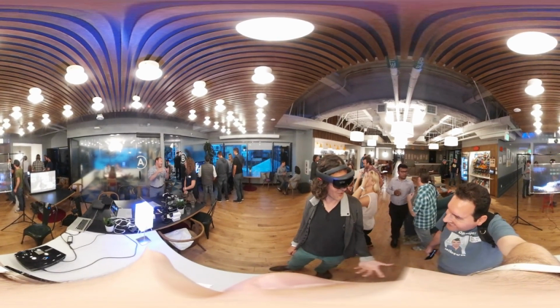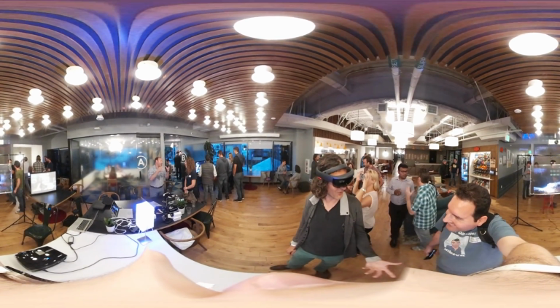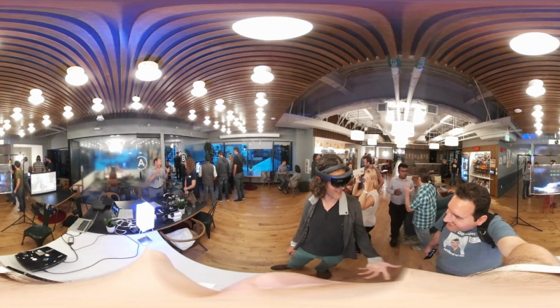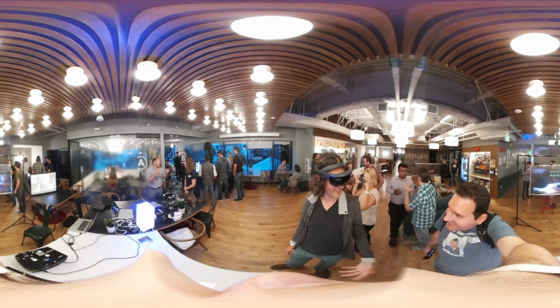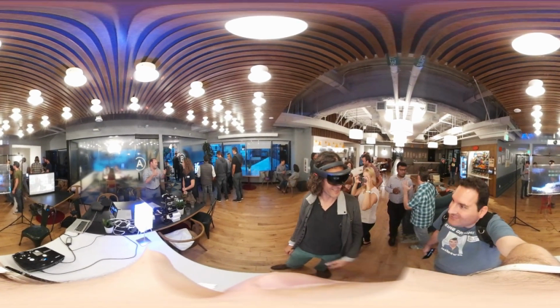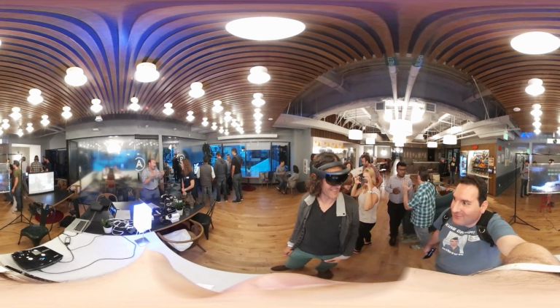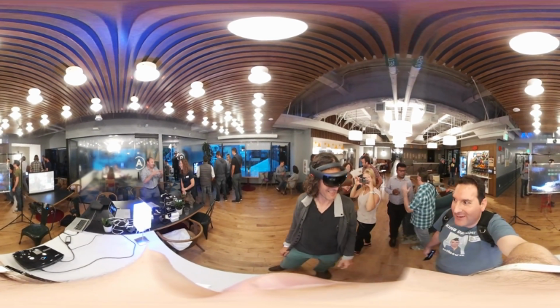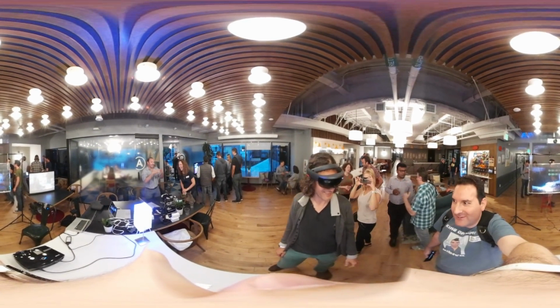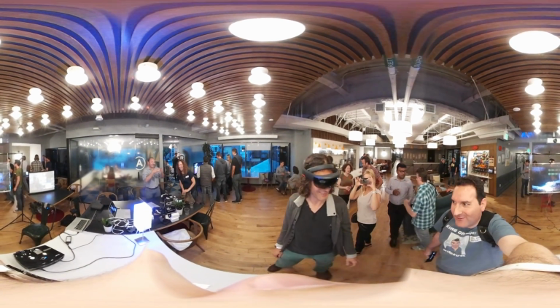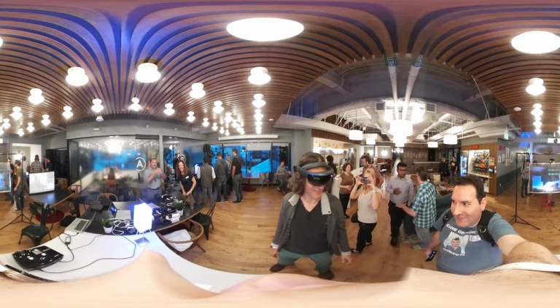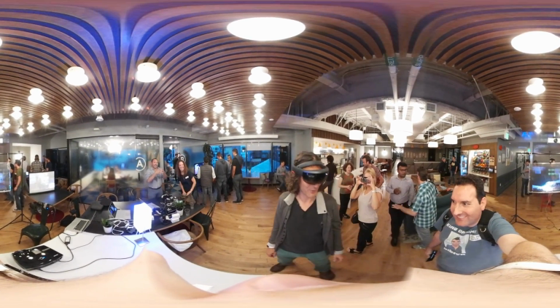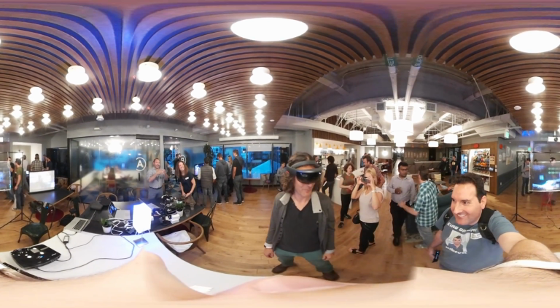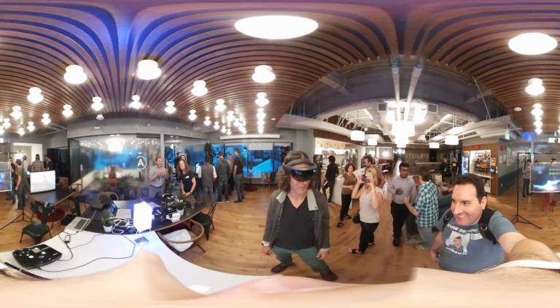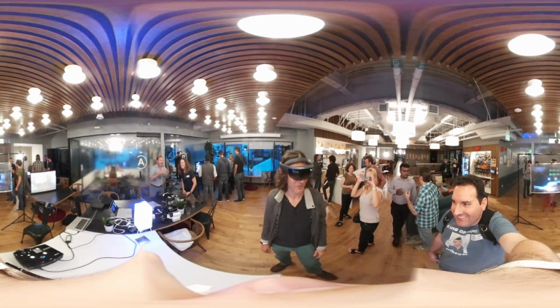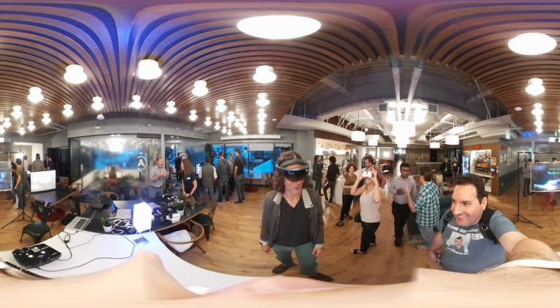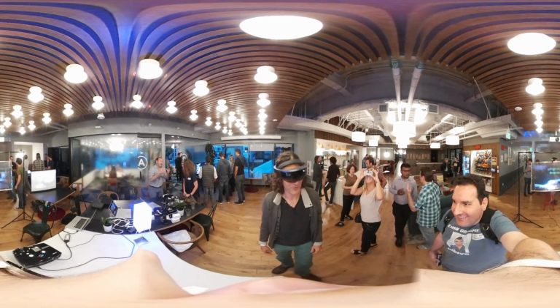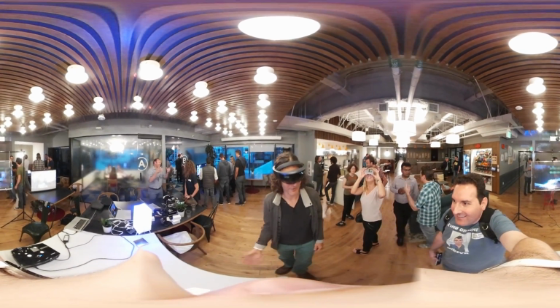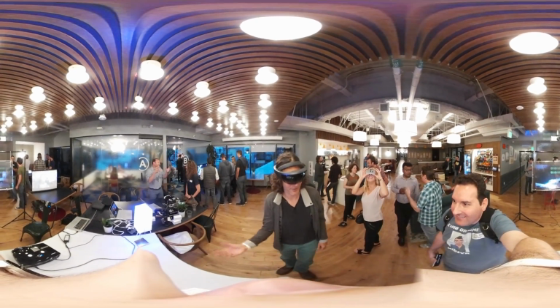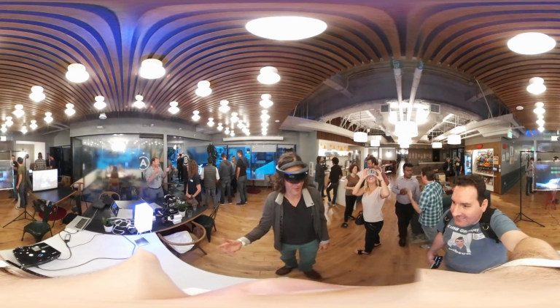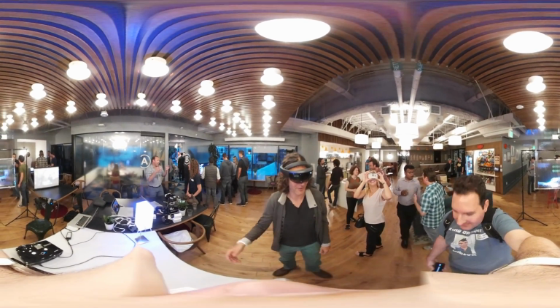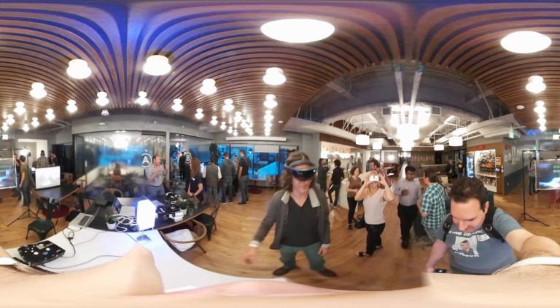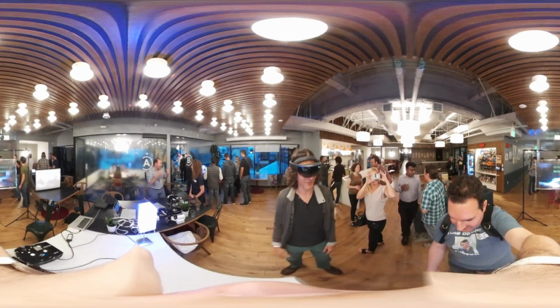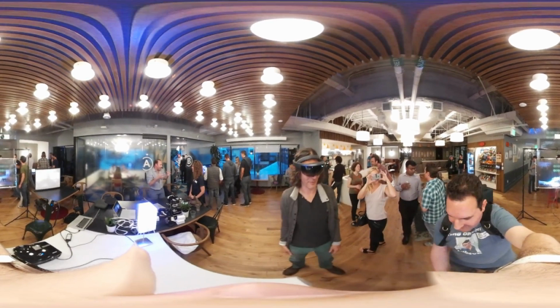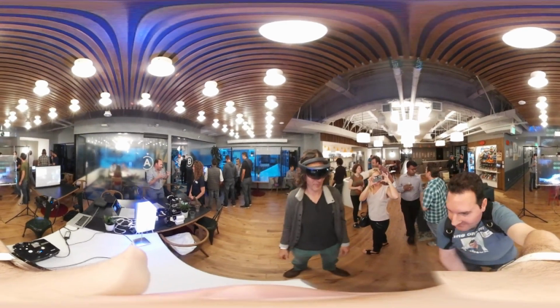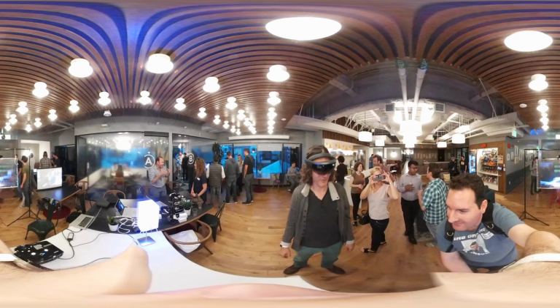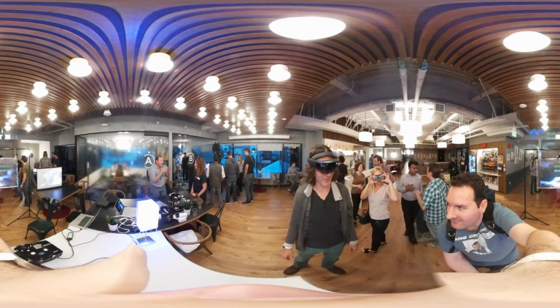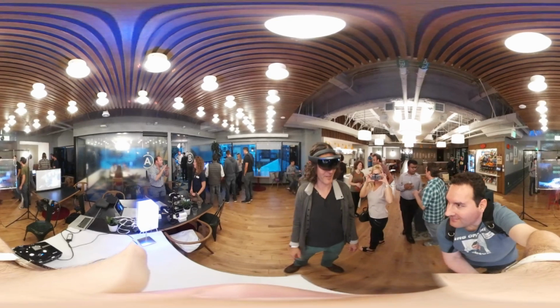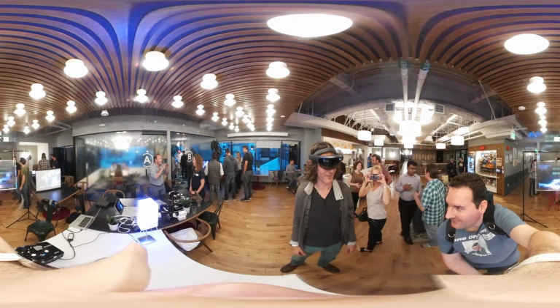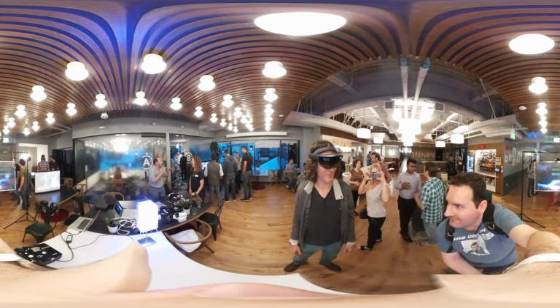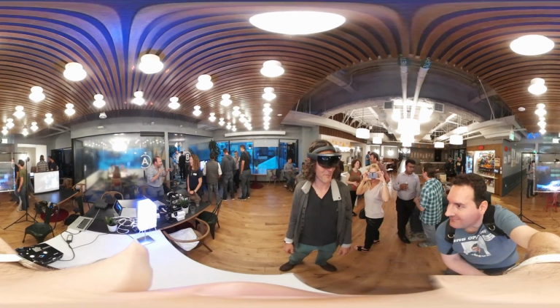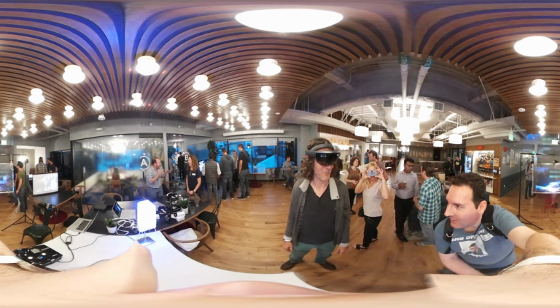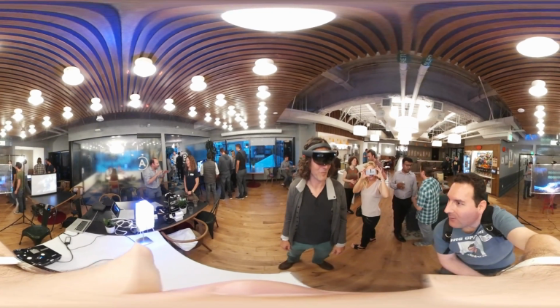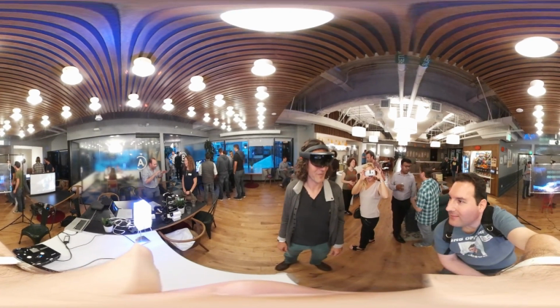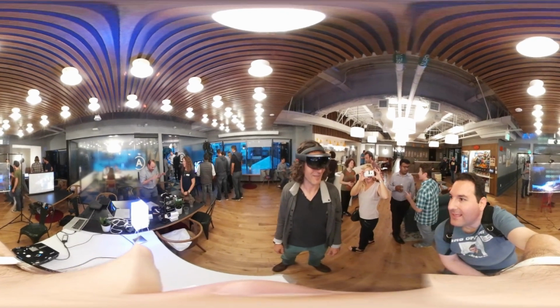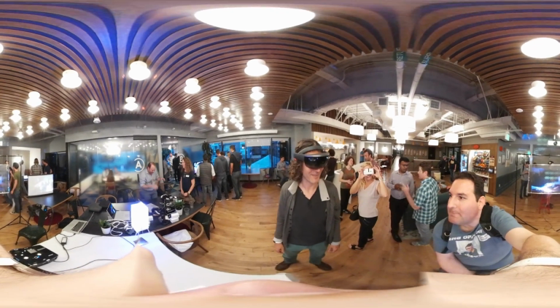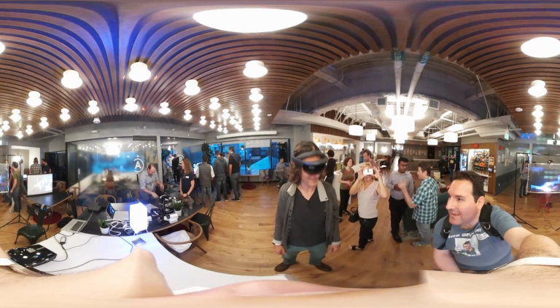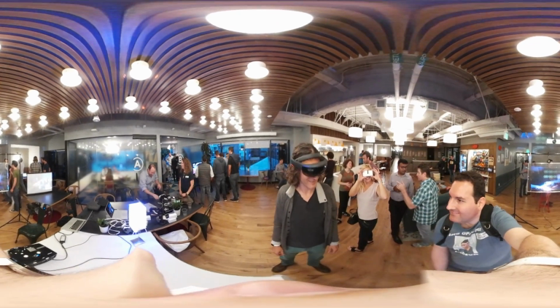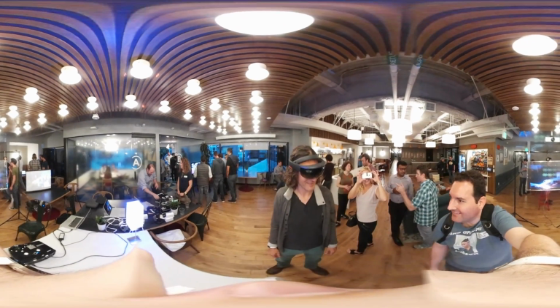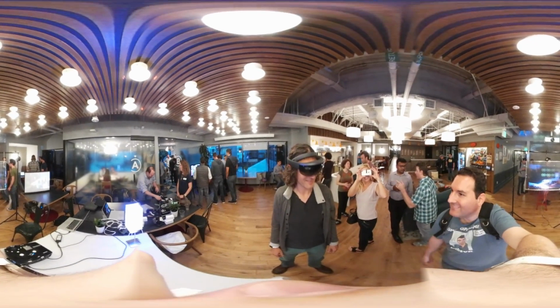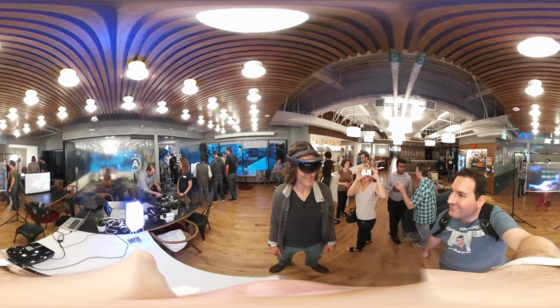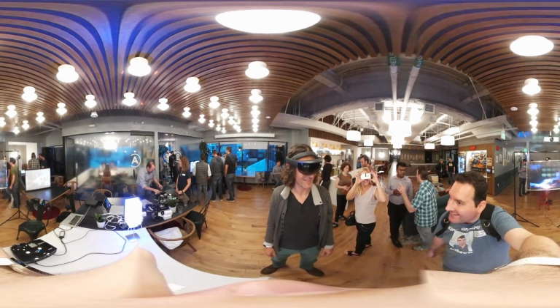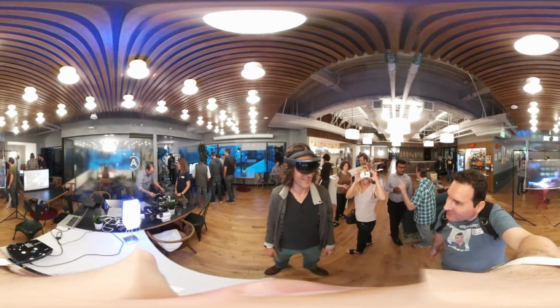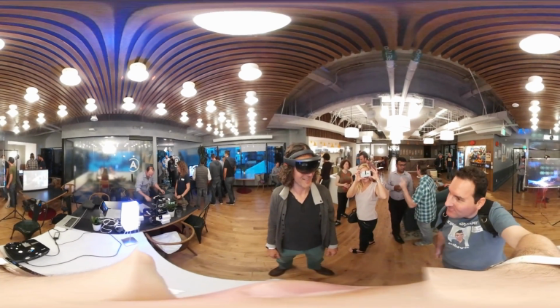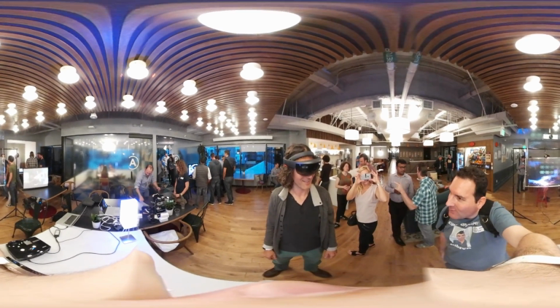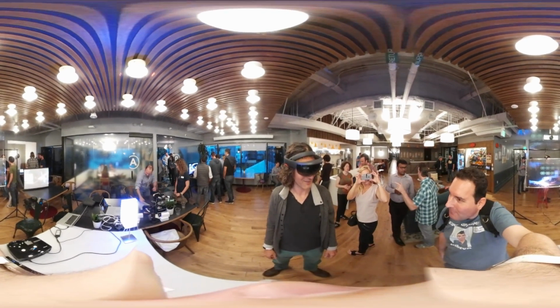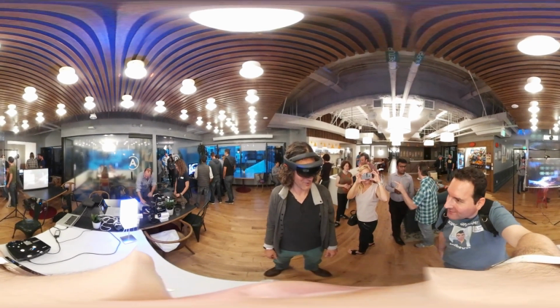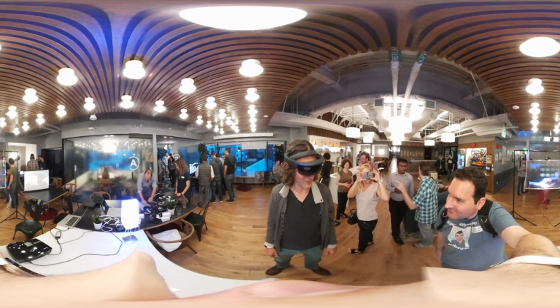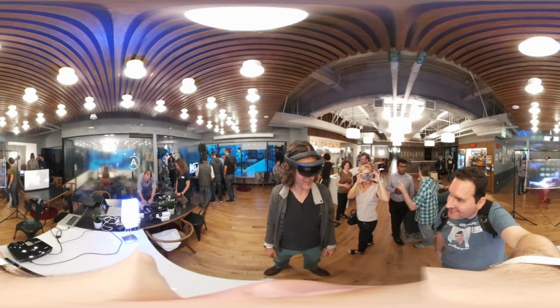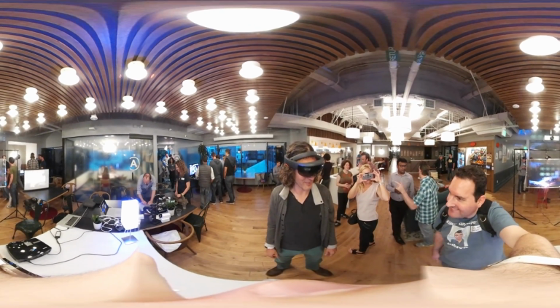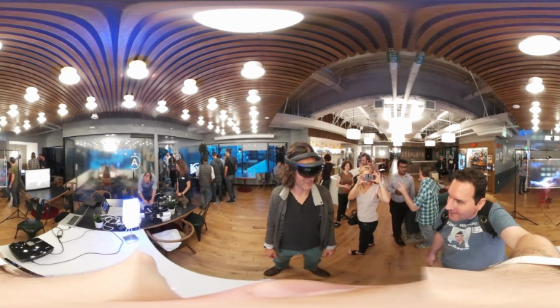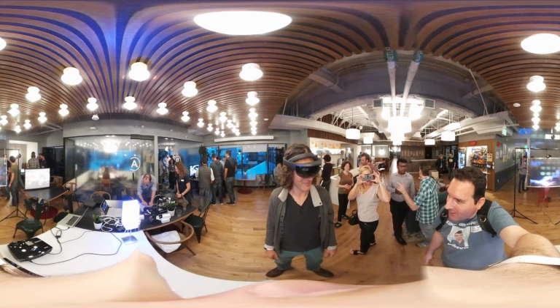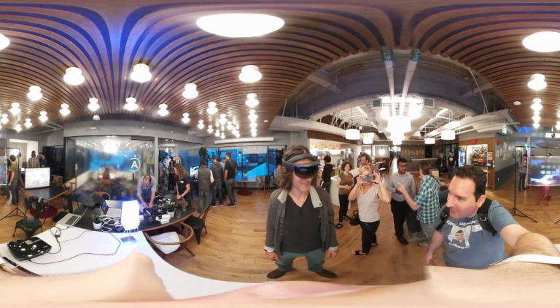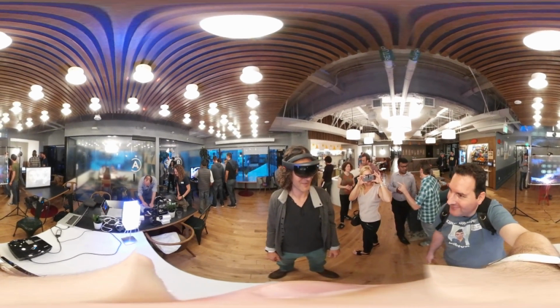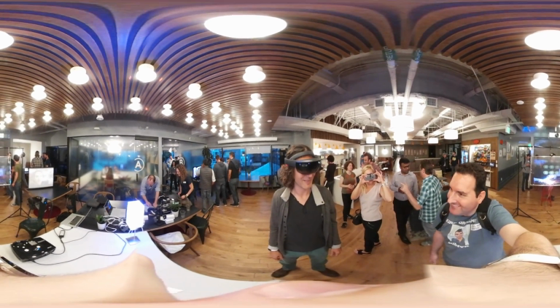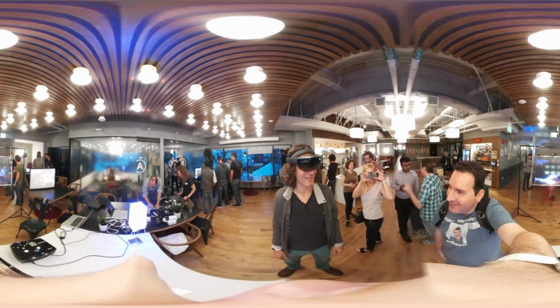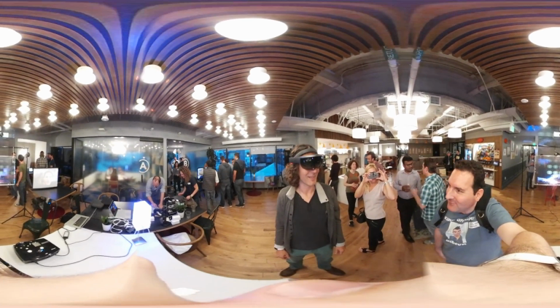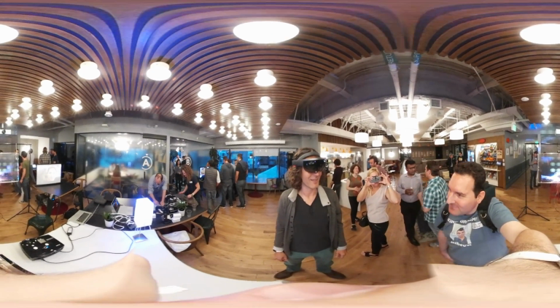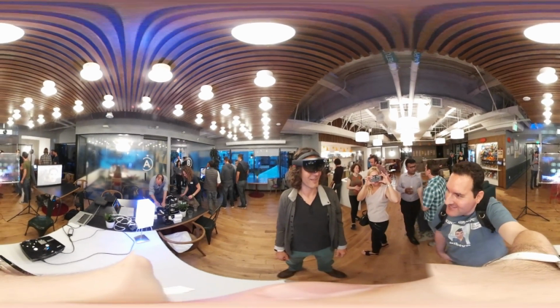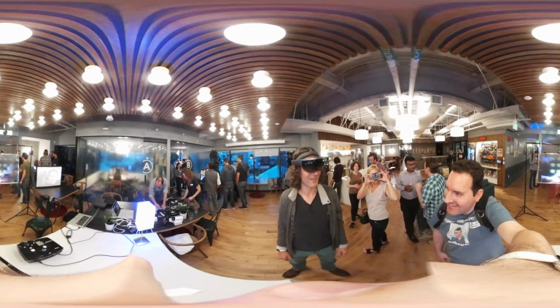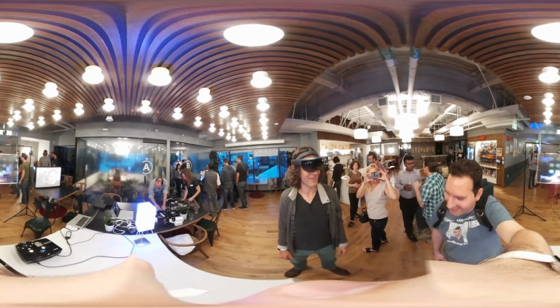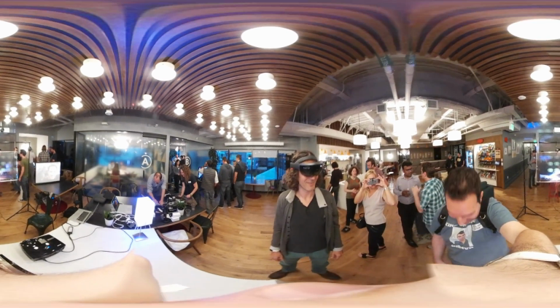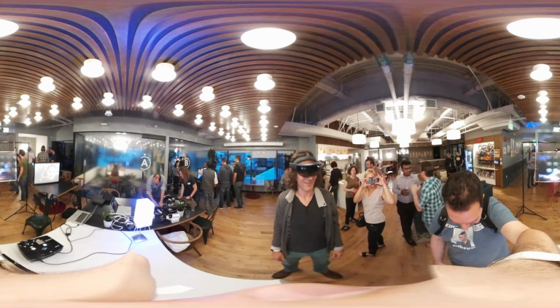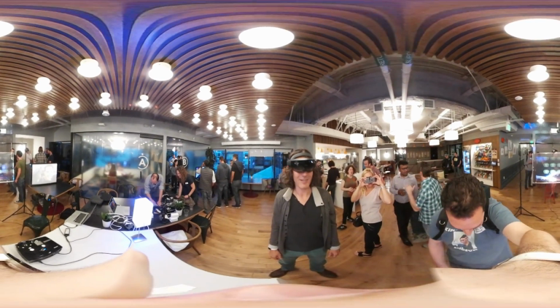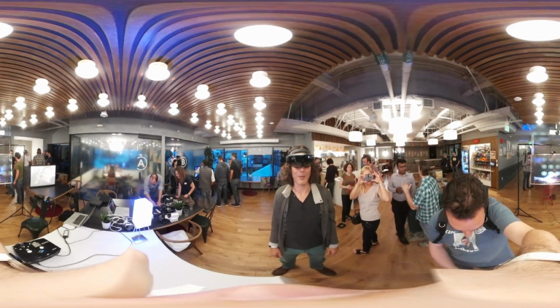Cool, huh? That's very cool — something that was really loaded with potential. Thank you so much for the demo. I really appreciate it. You're welcome.